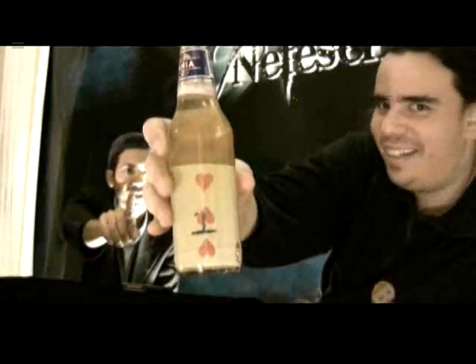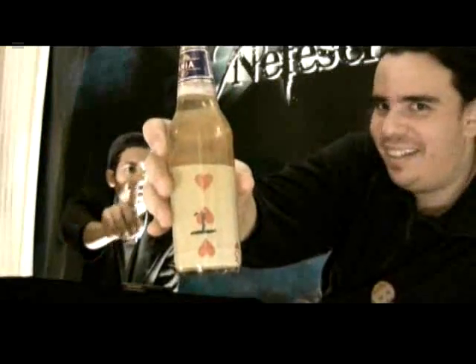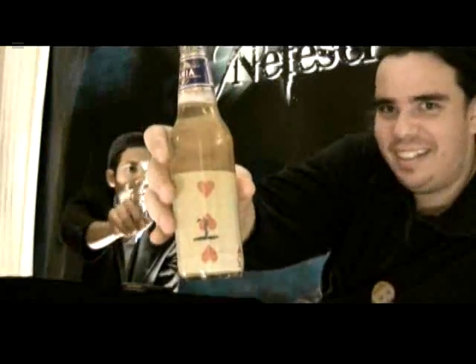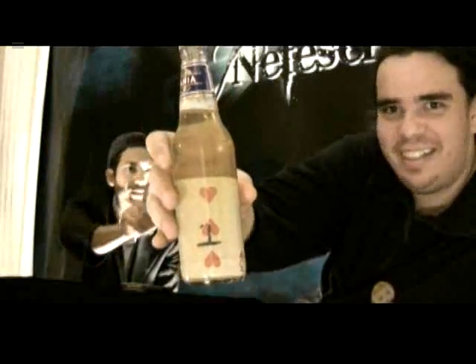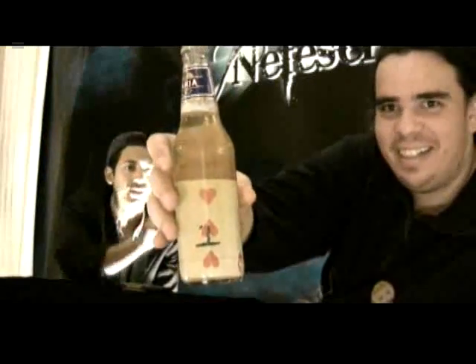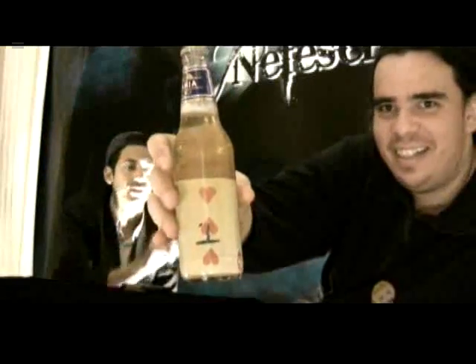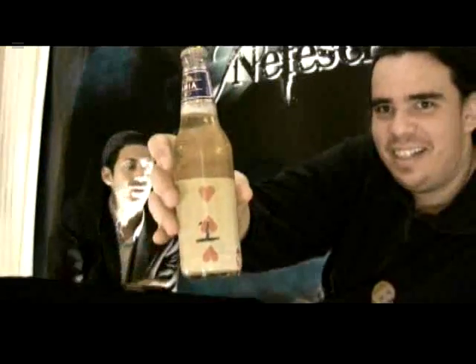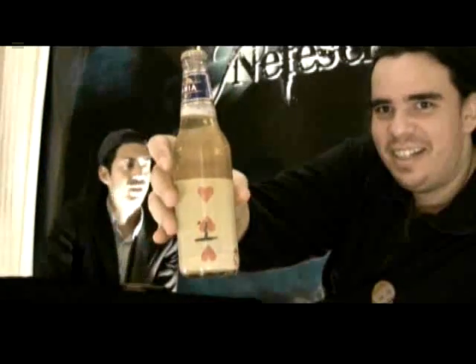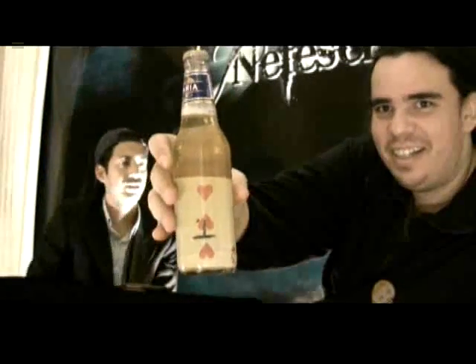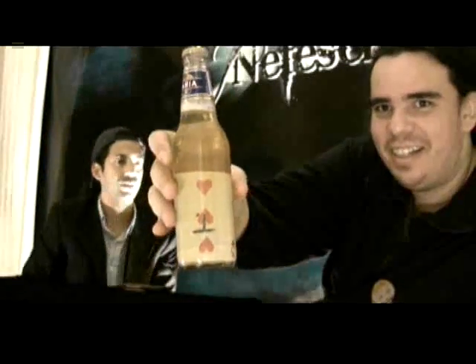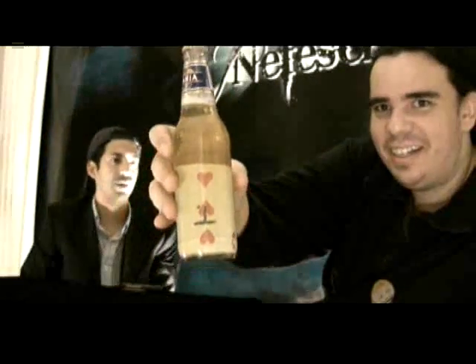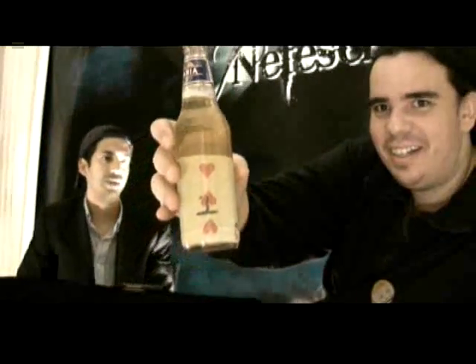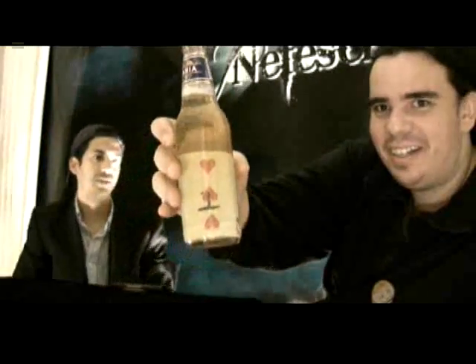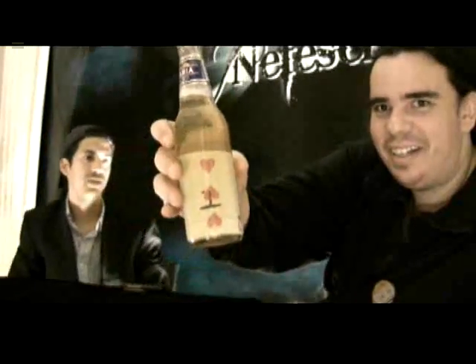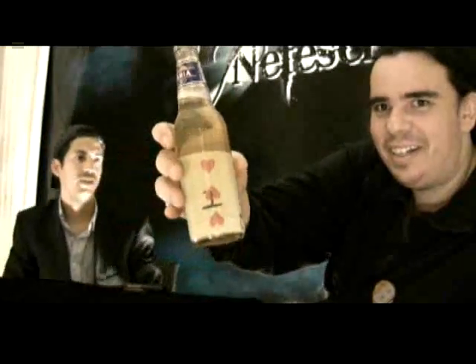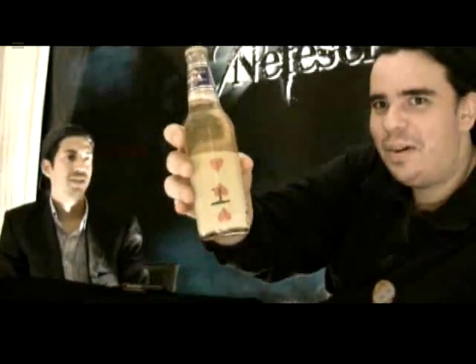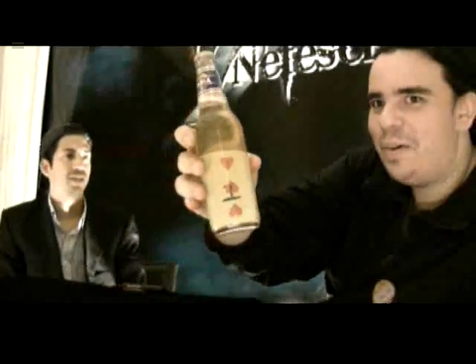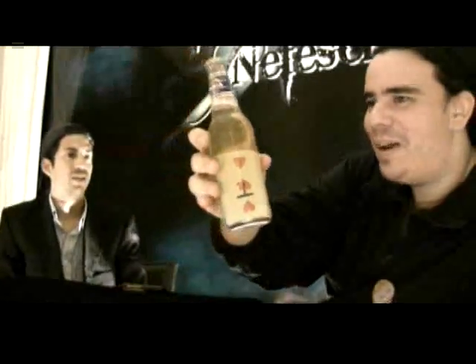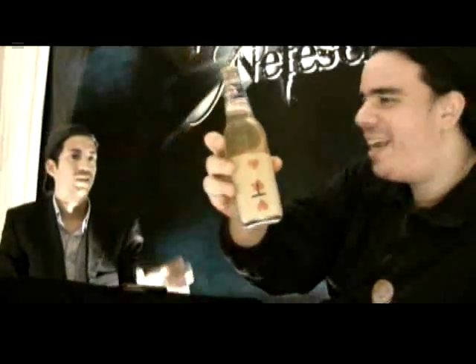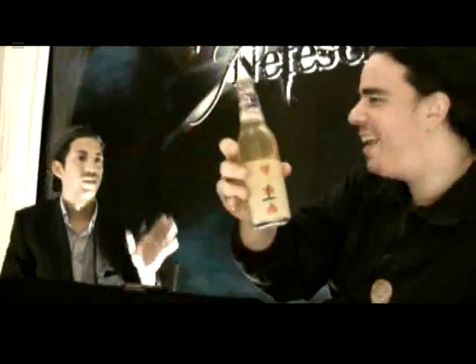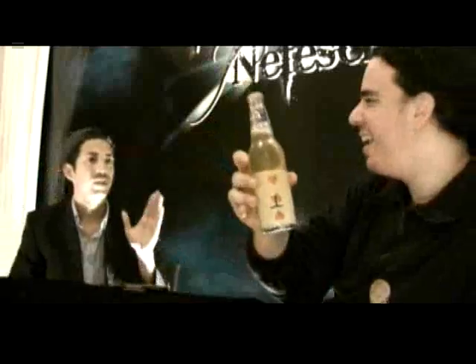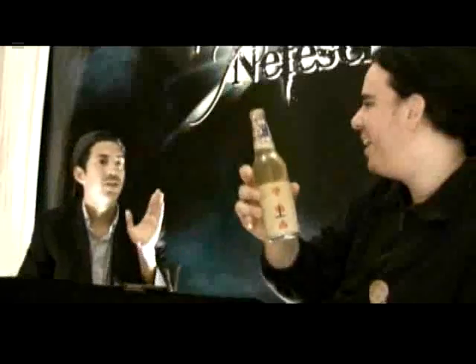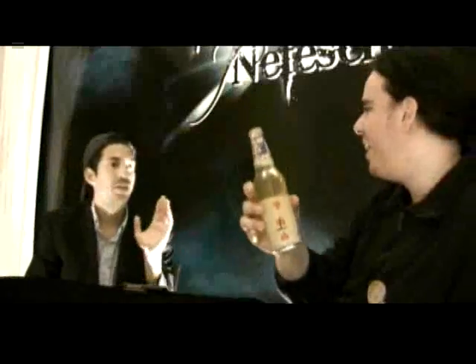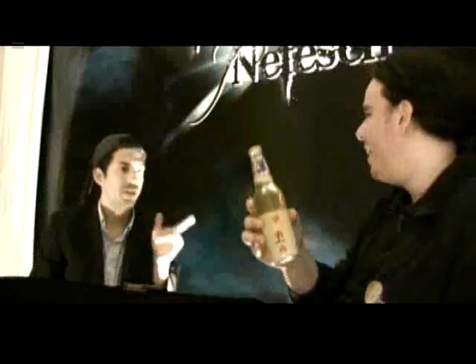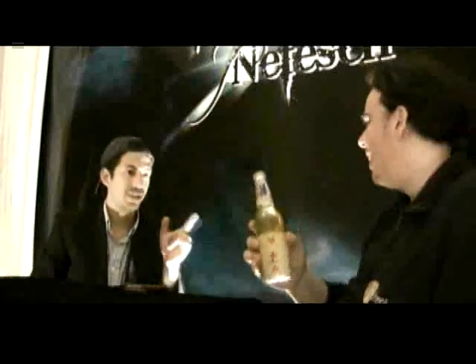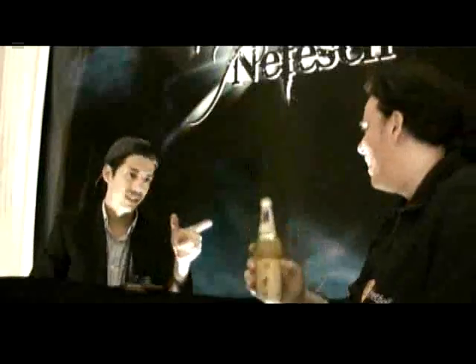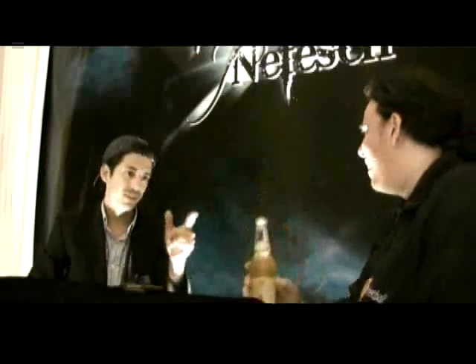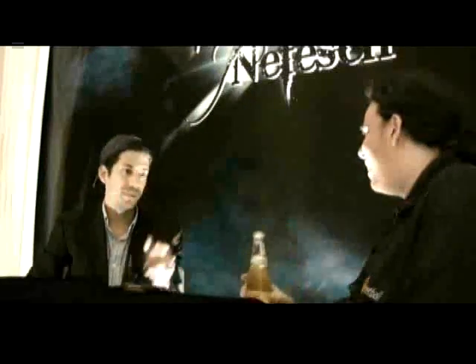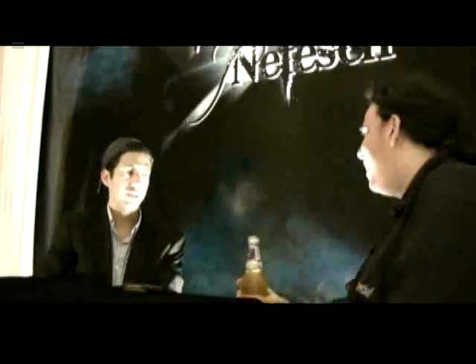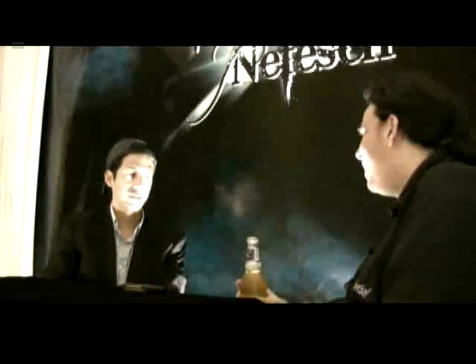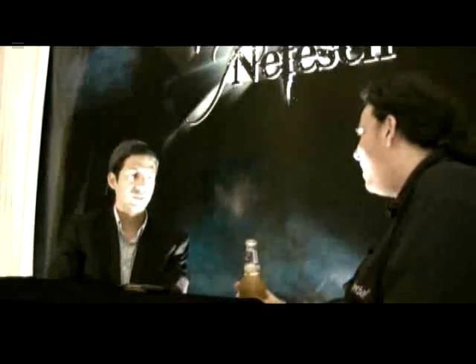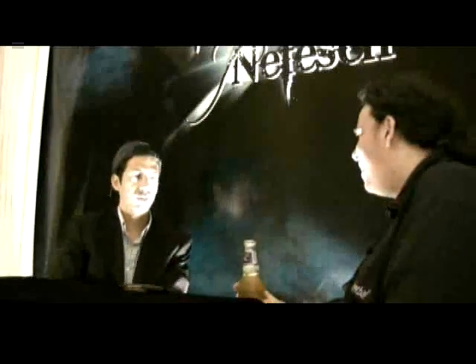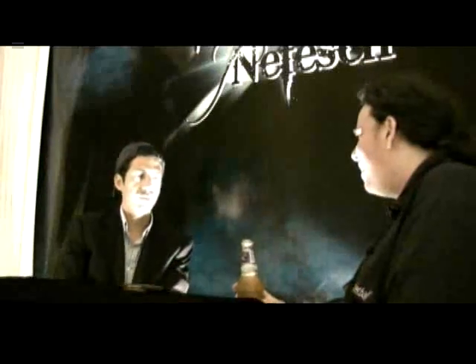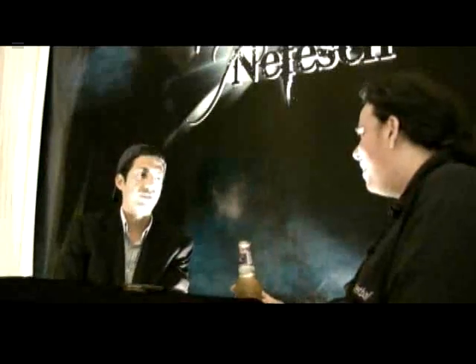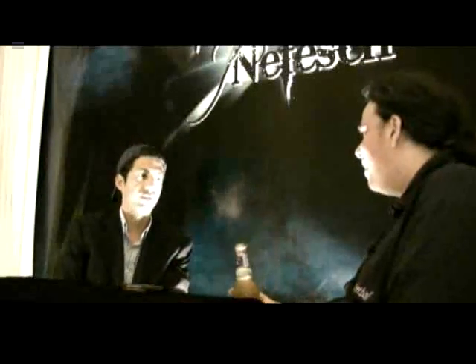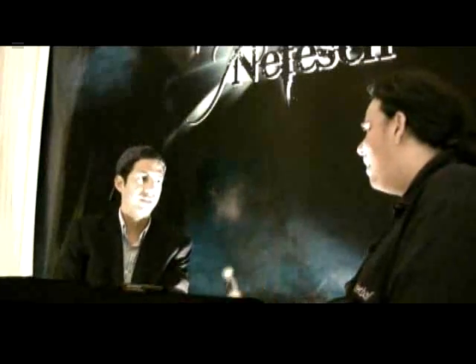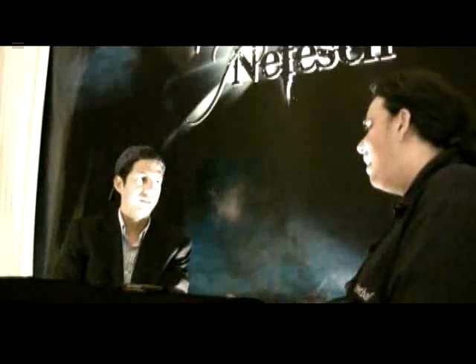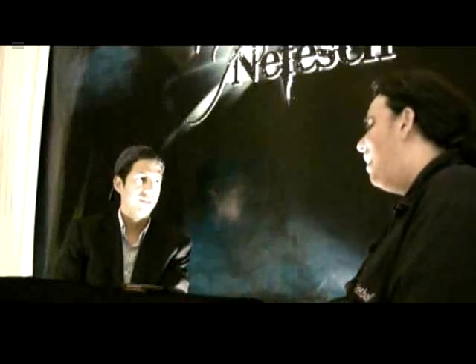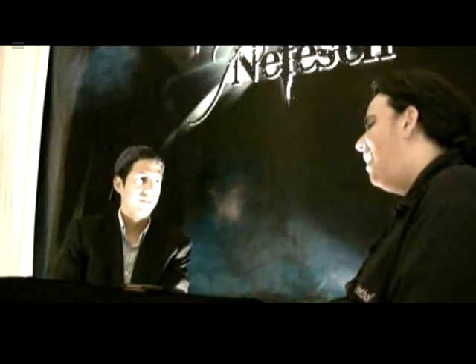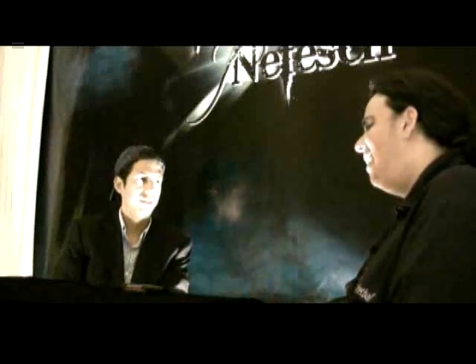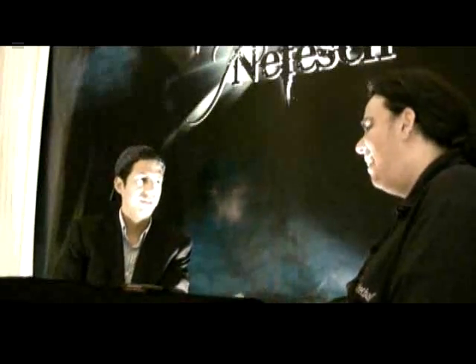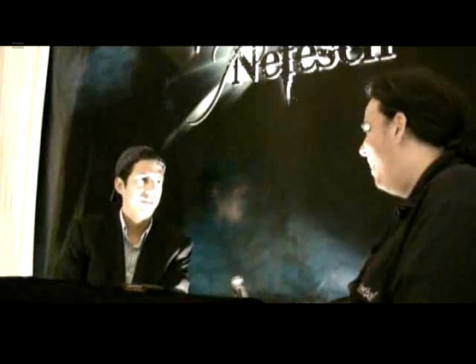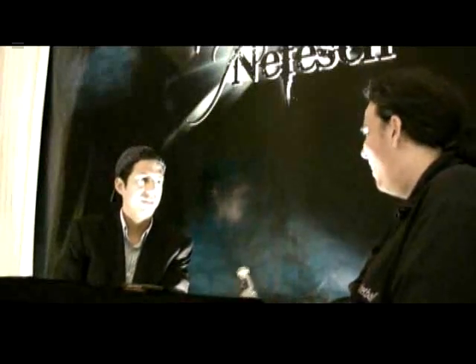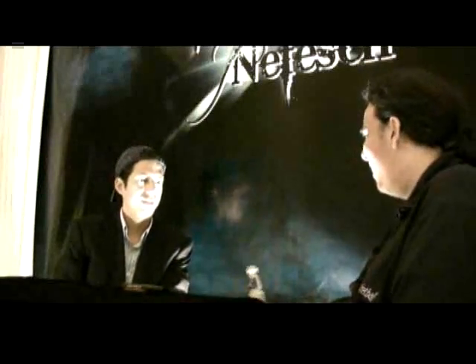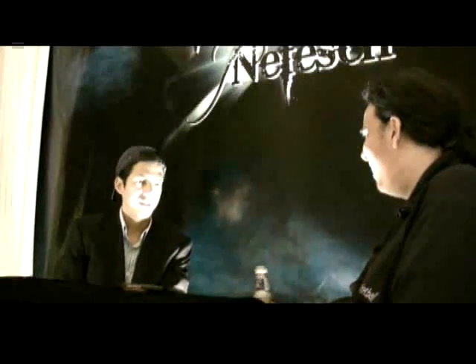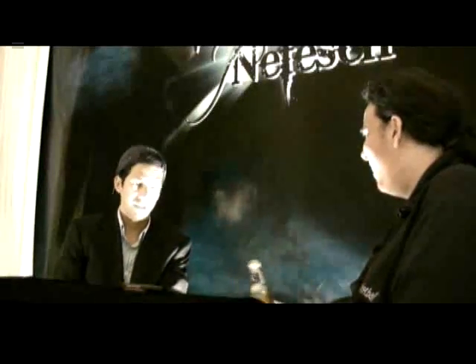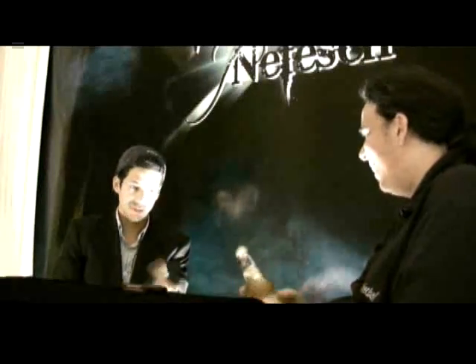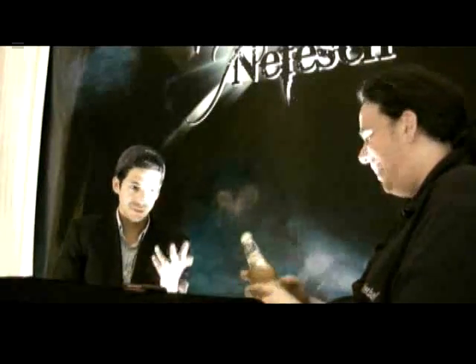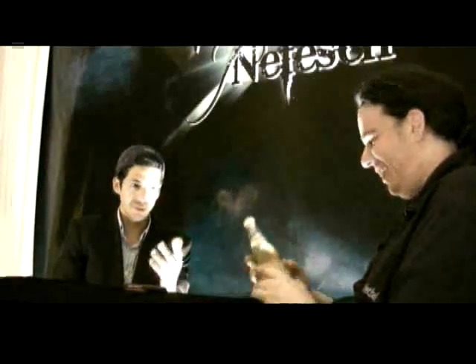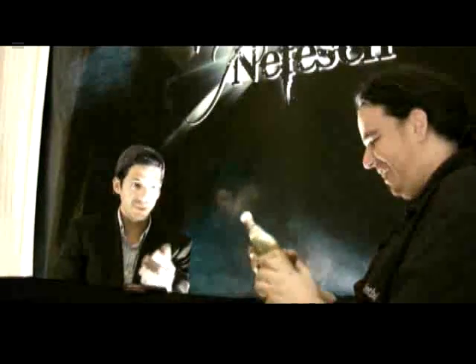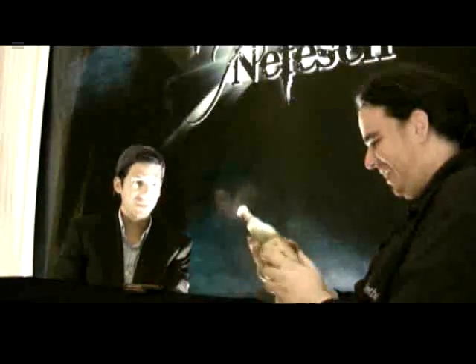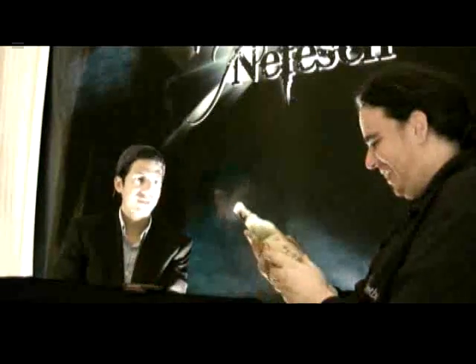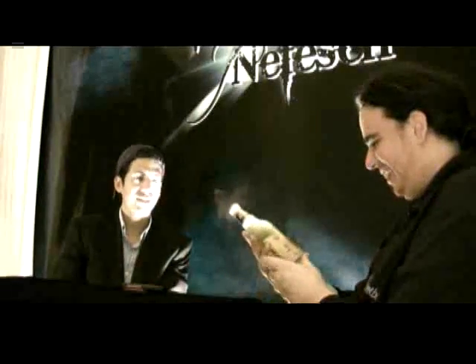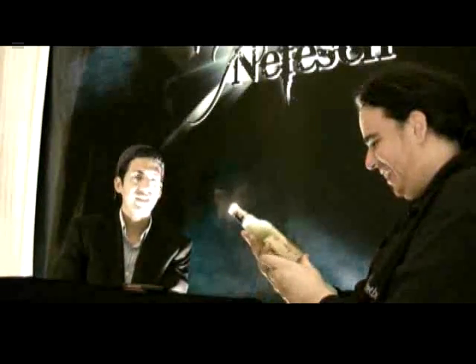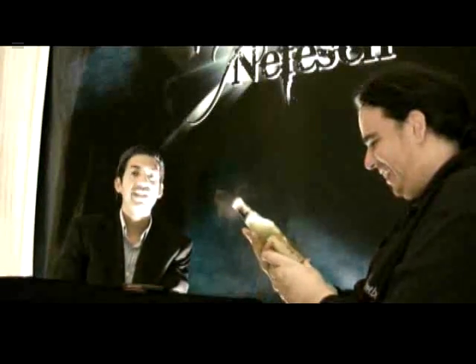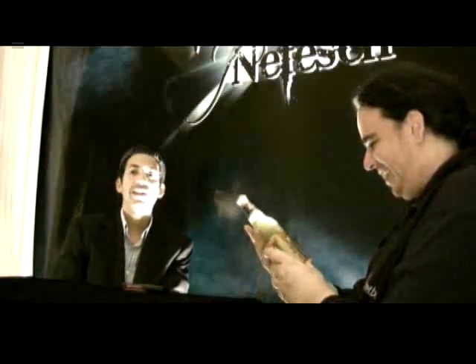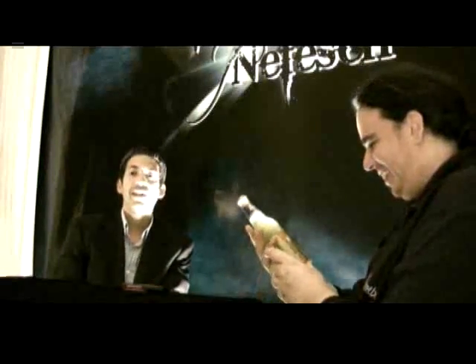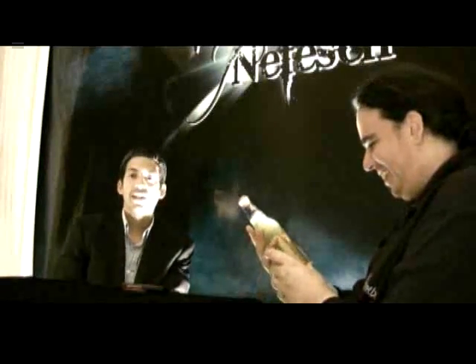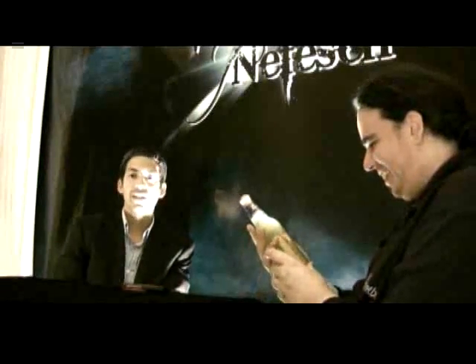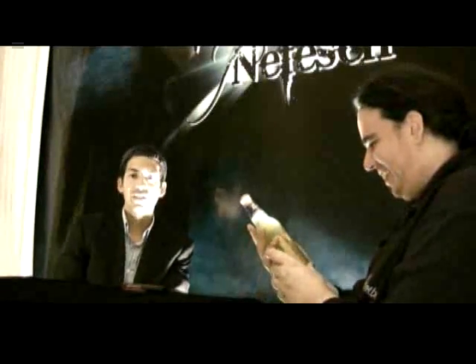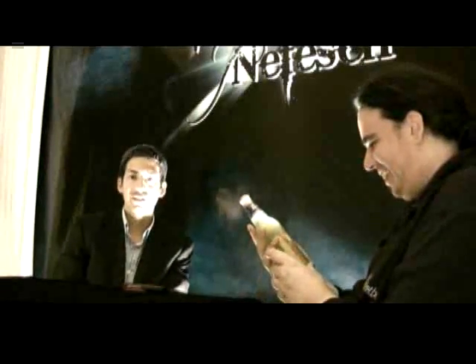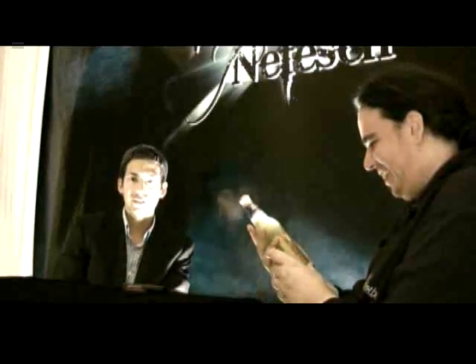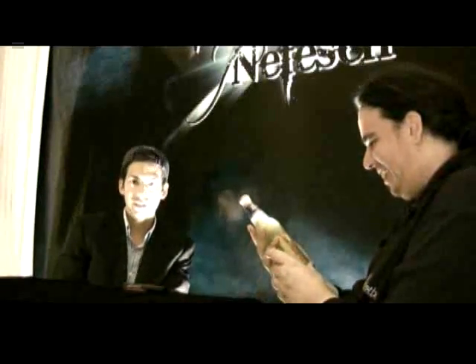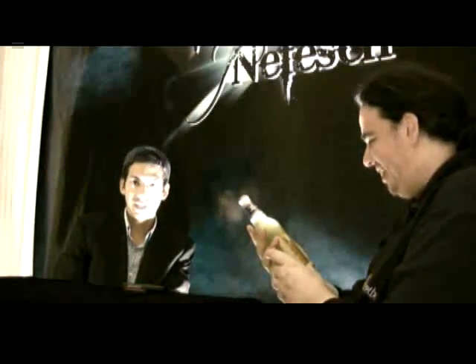And guess what? No way. You can keep that as a souvenir. That's yours. And this is Glastion.